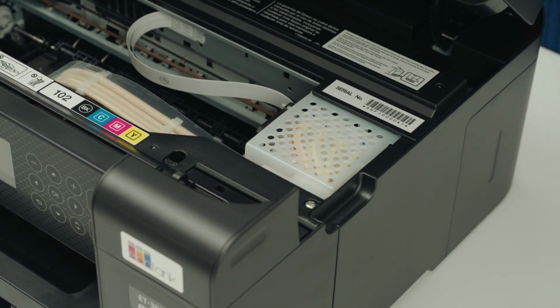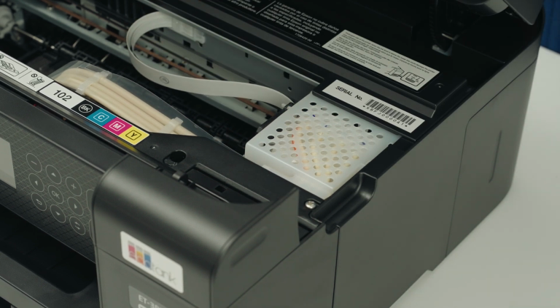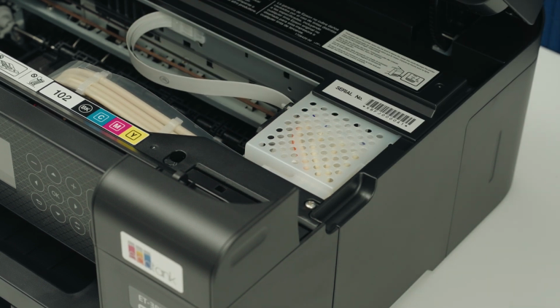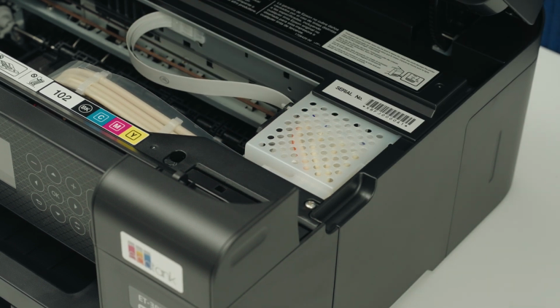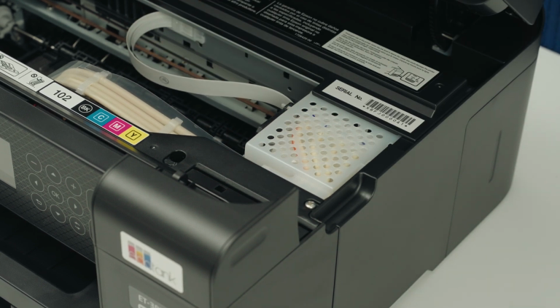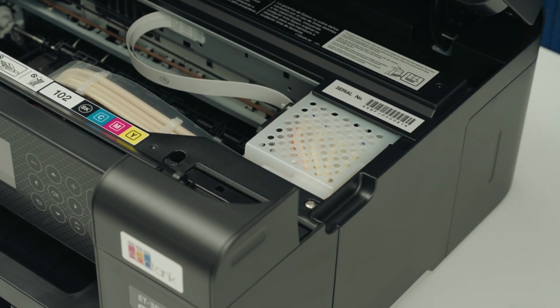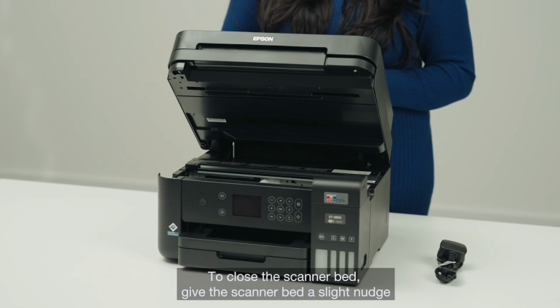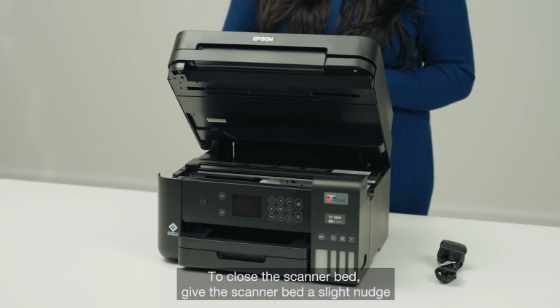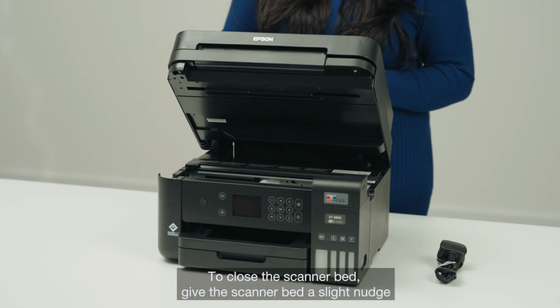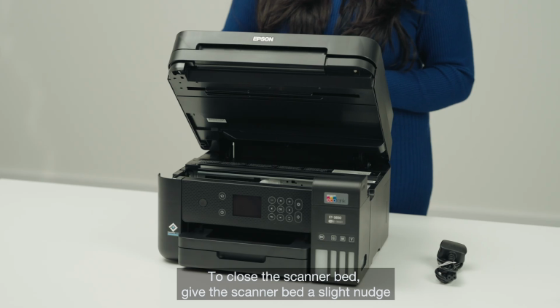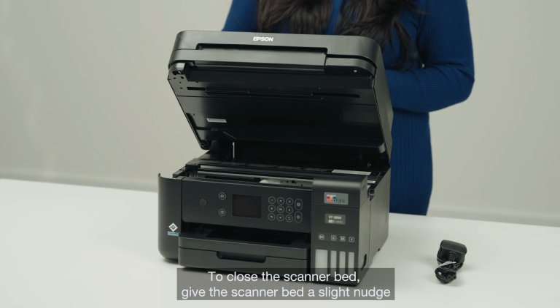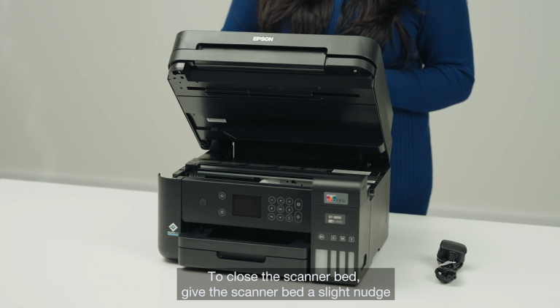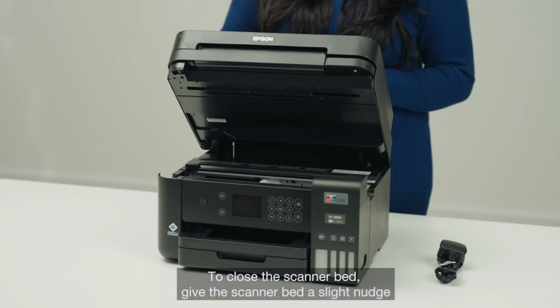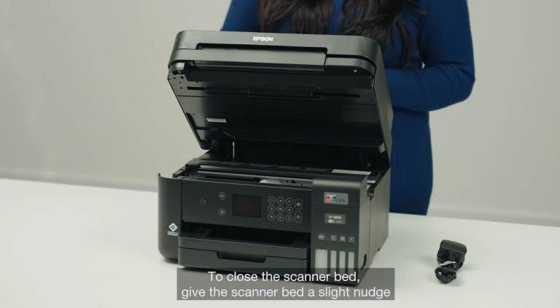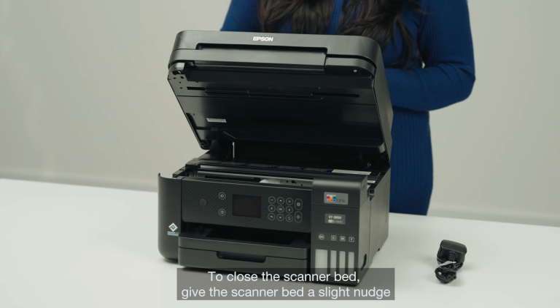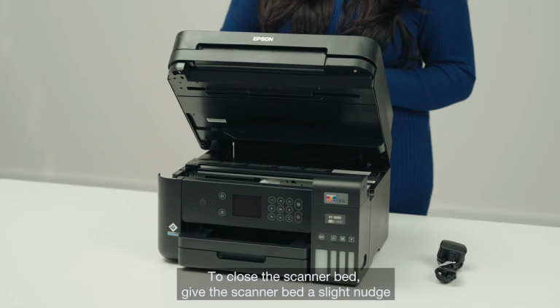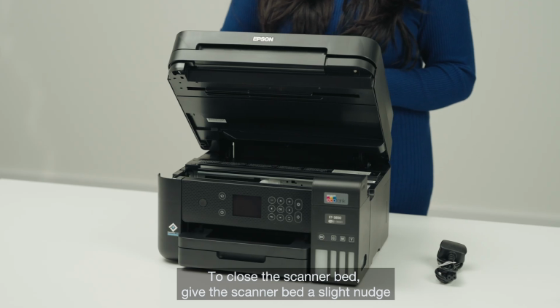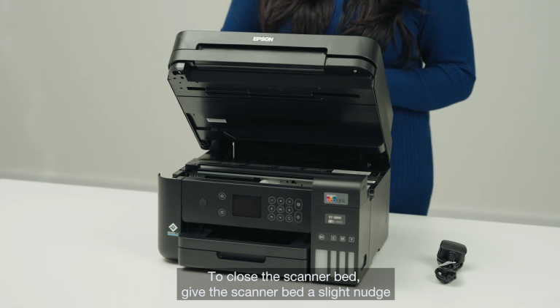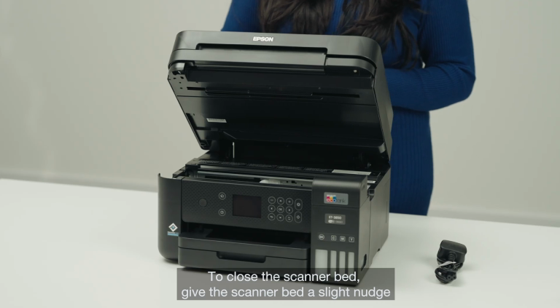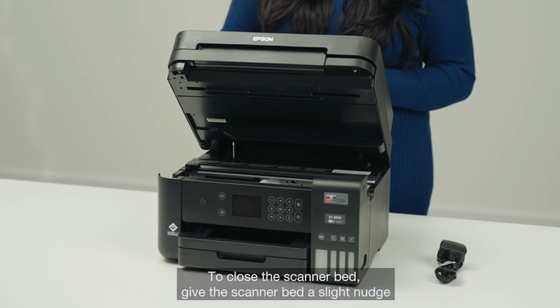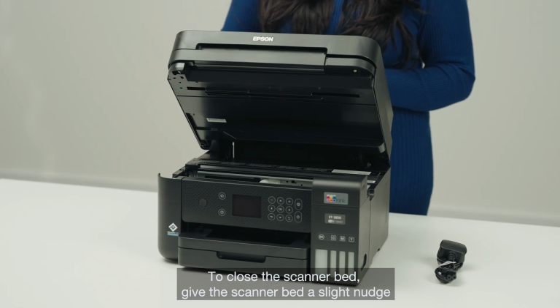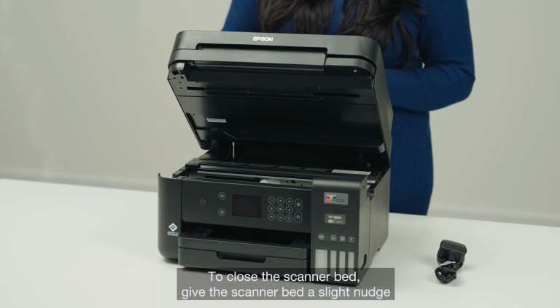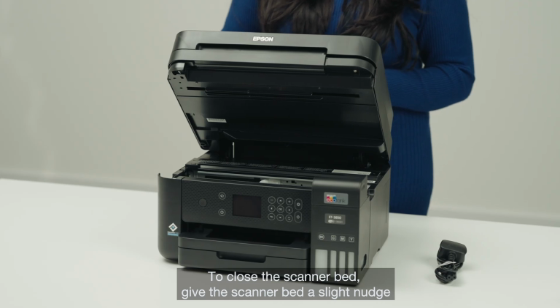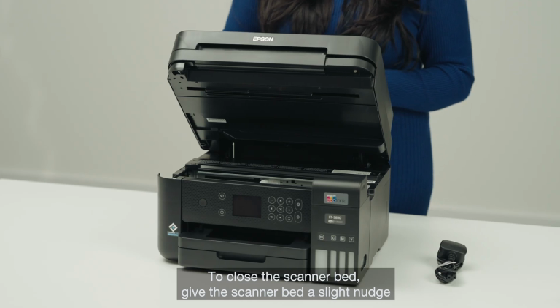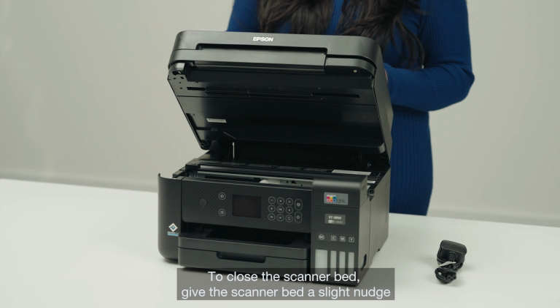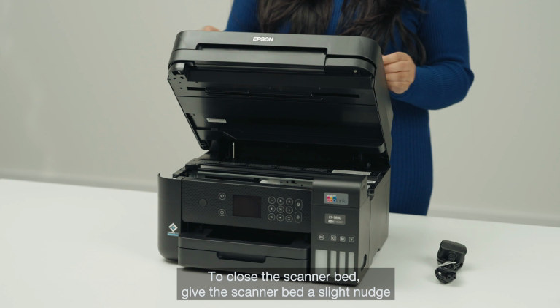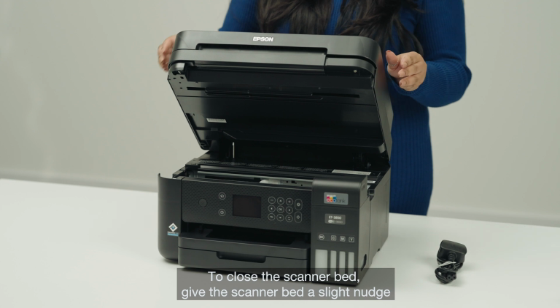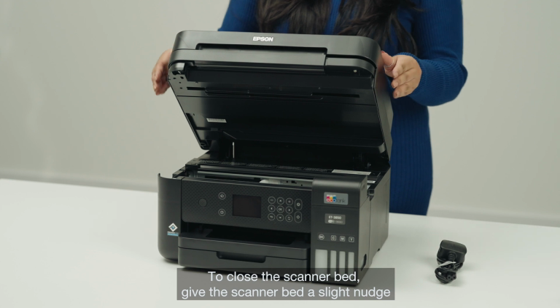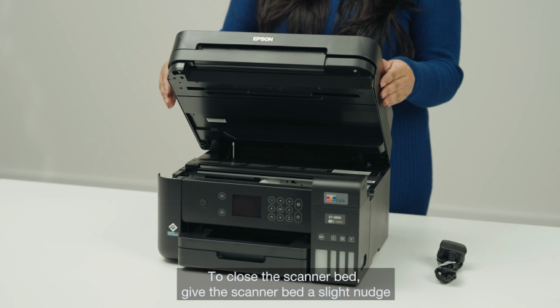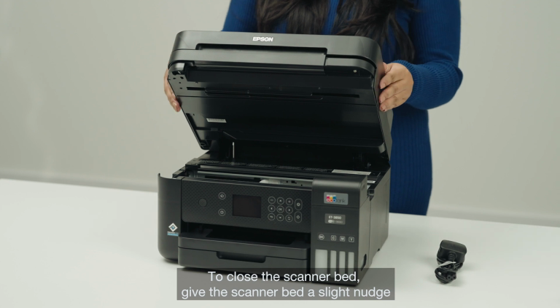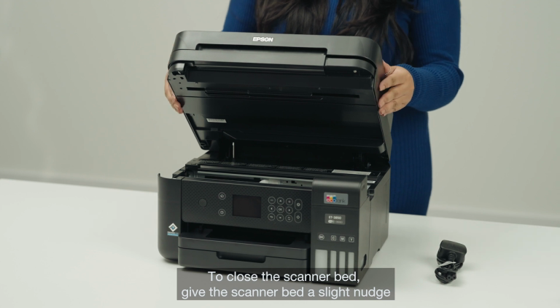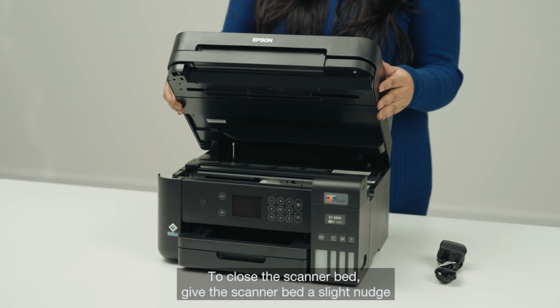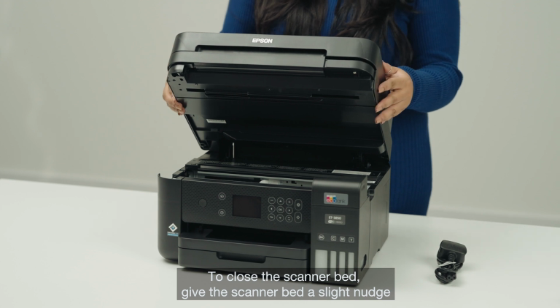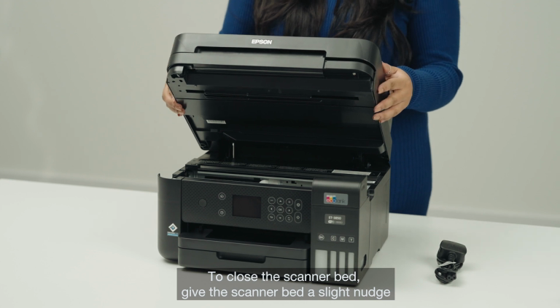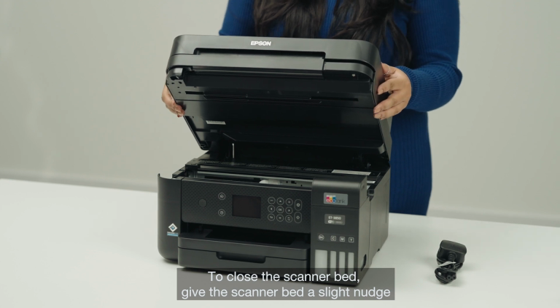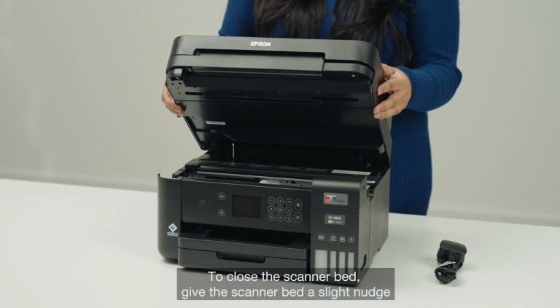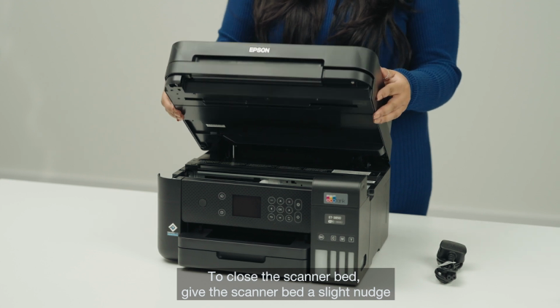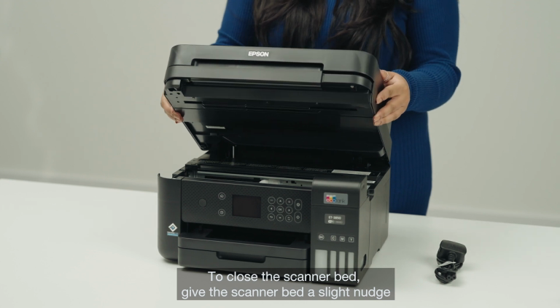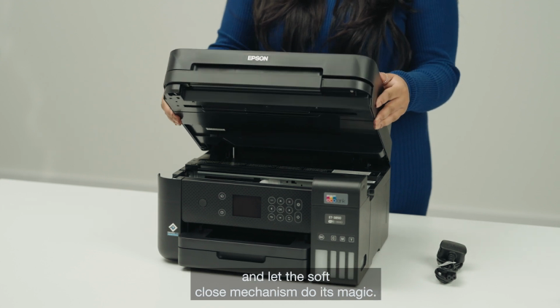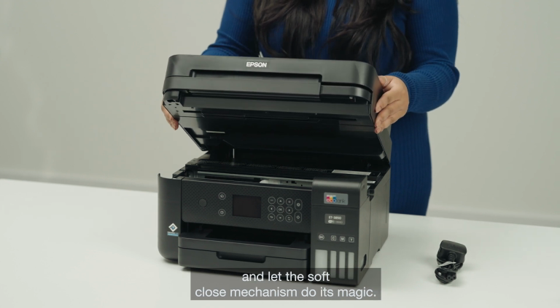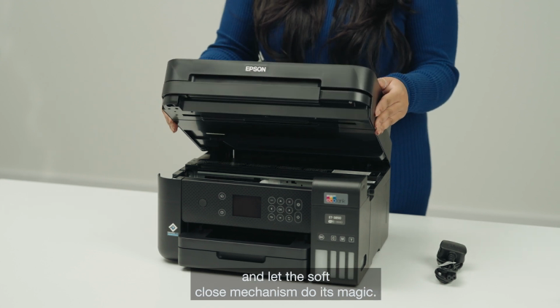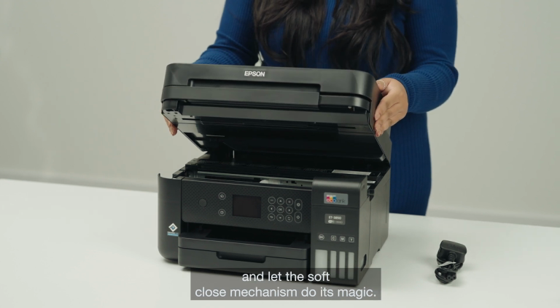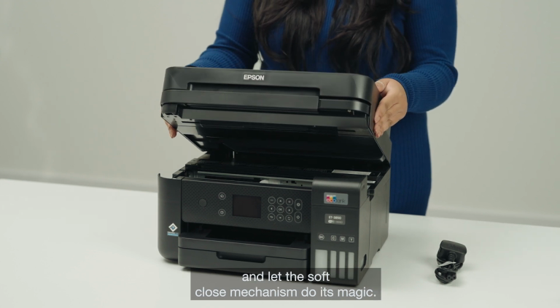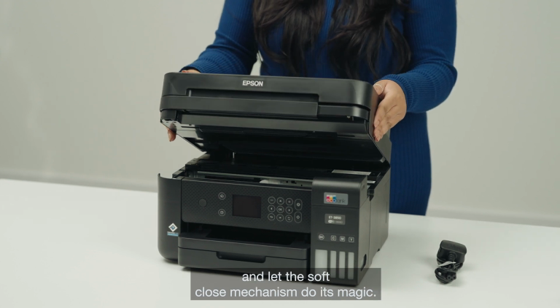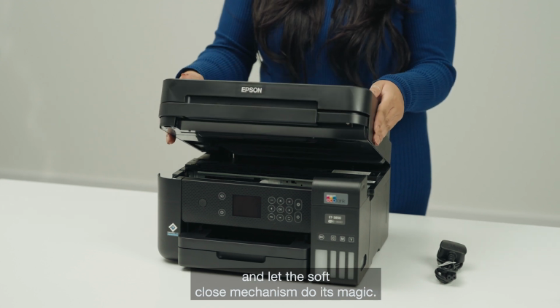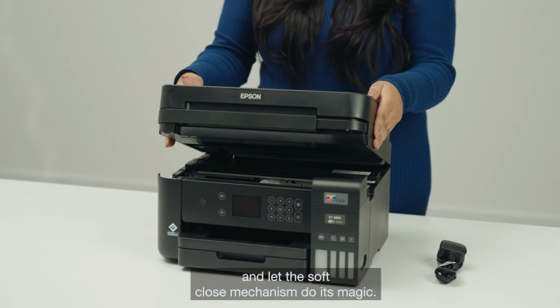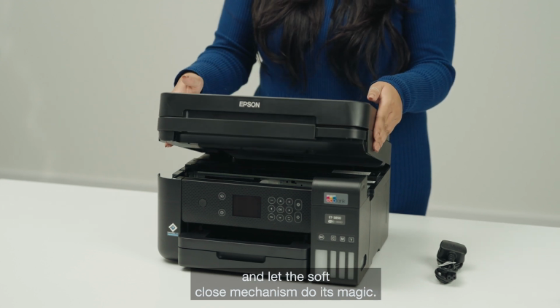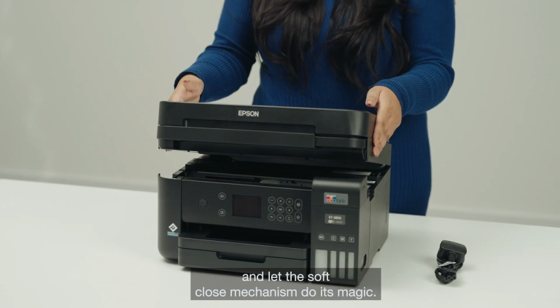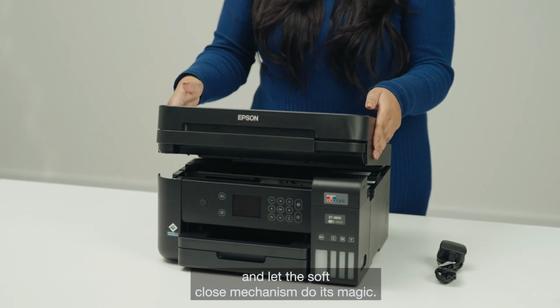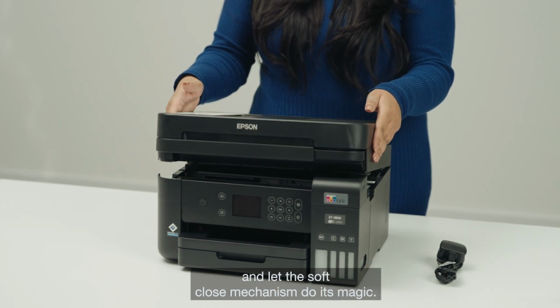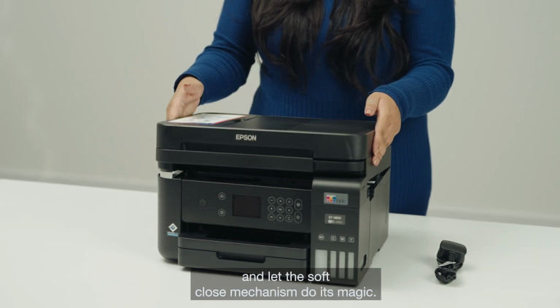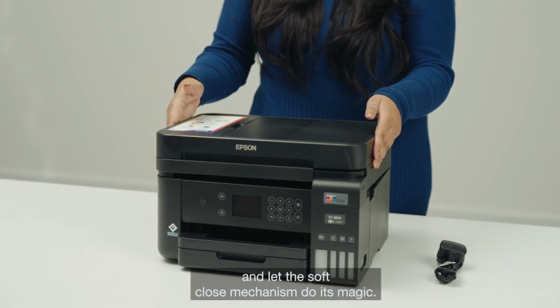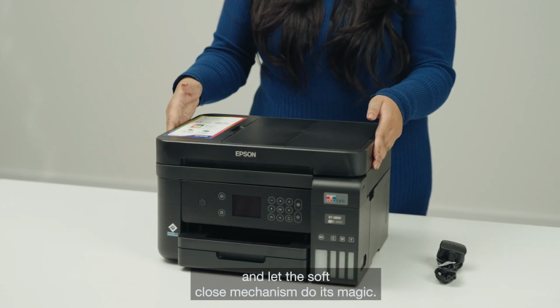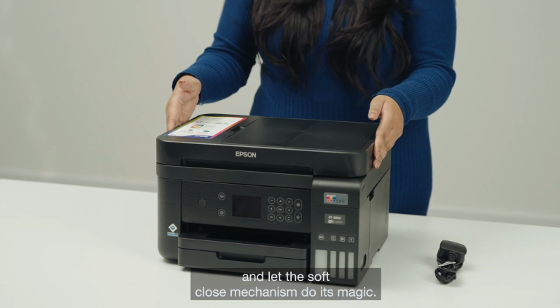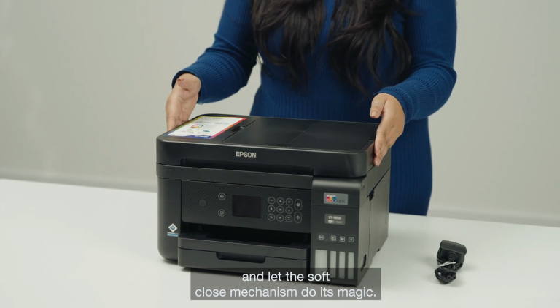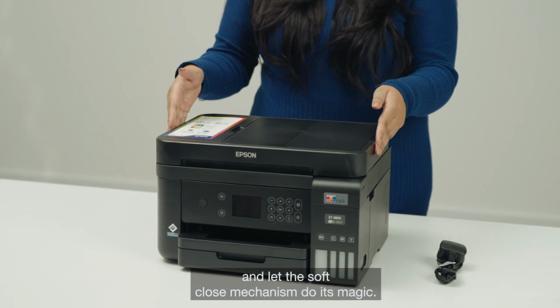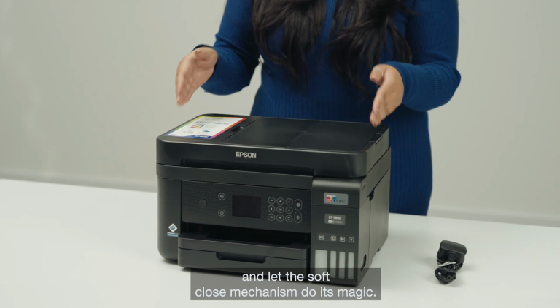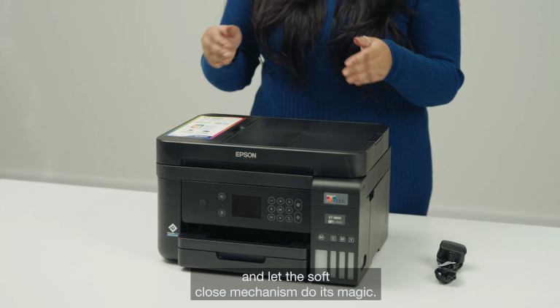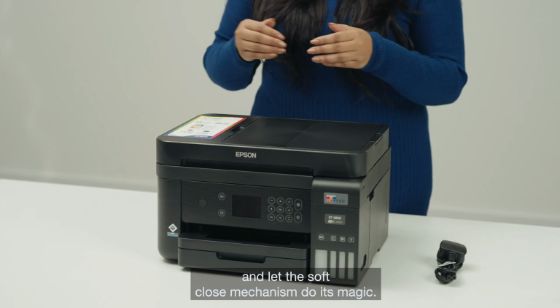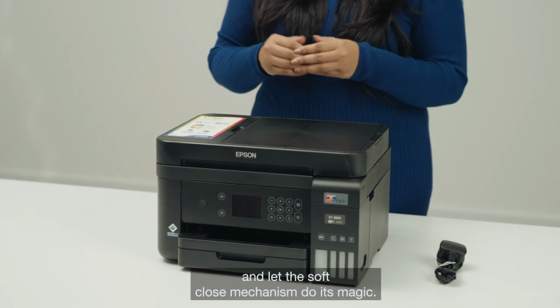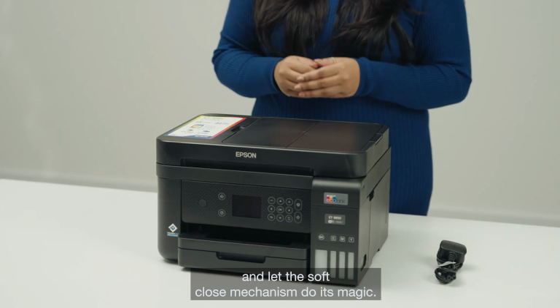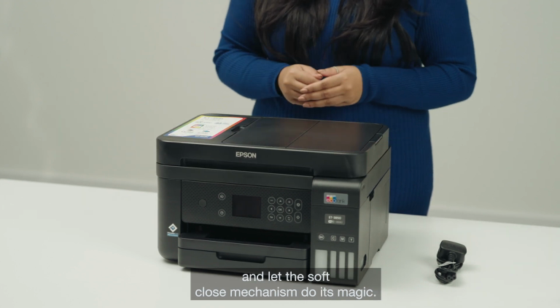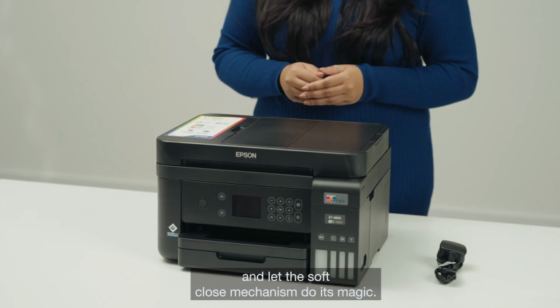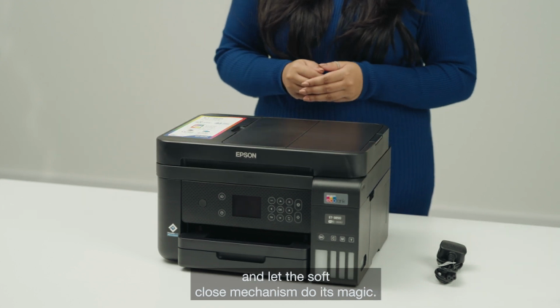To close the scanner bed, give it a slight nudge and let the soft close mechanism do its magic.